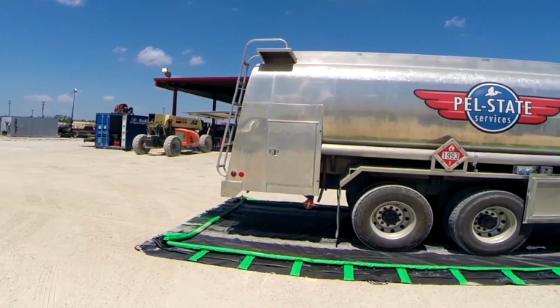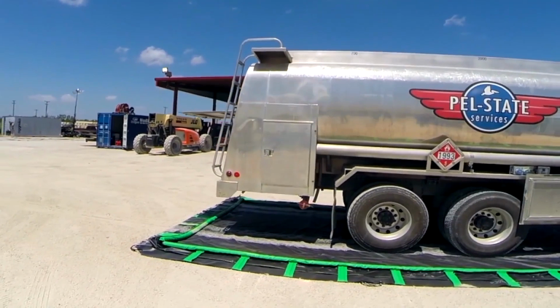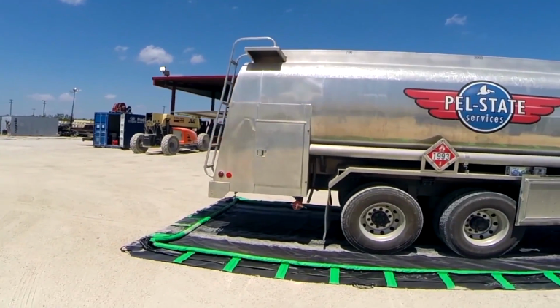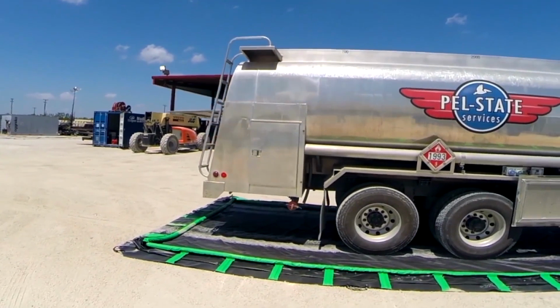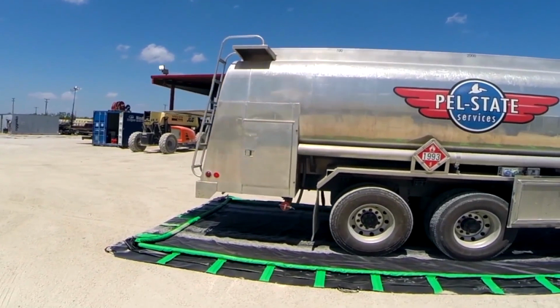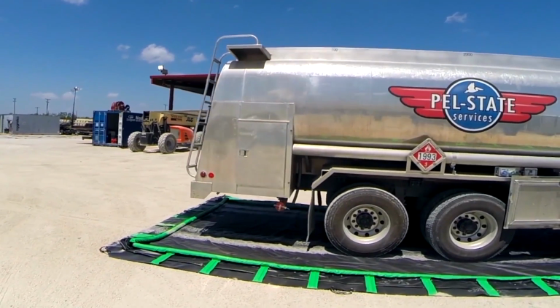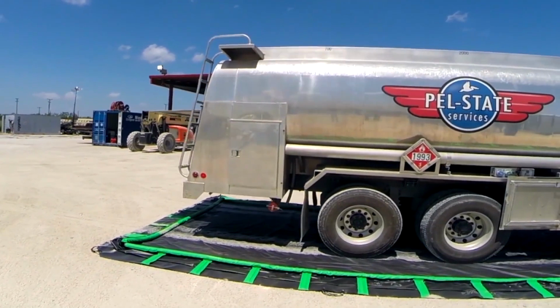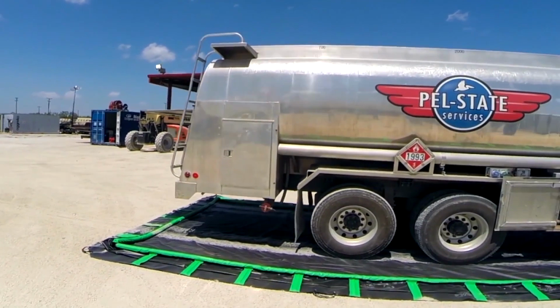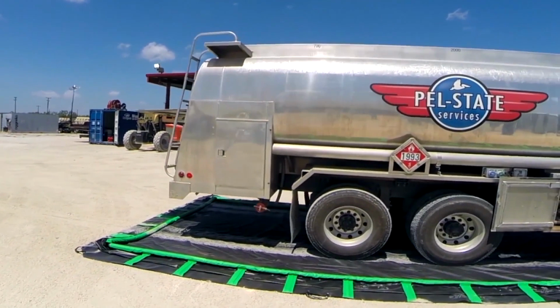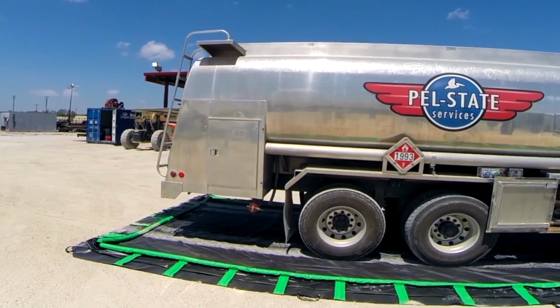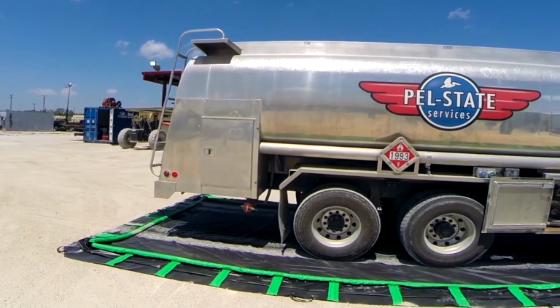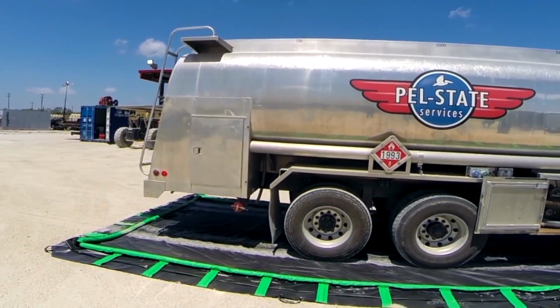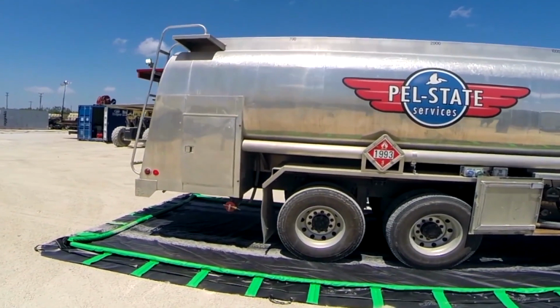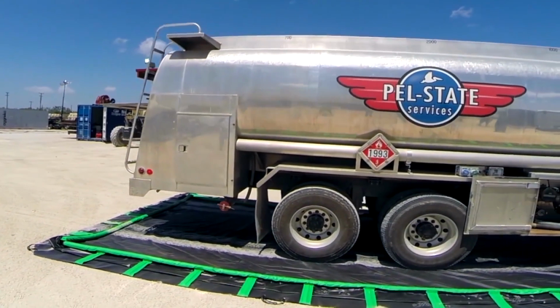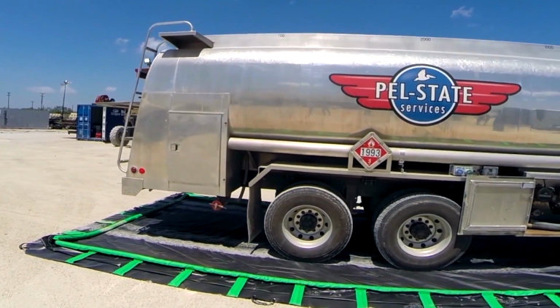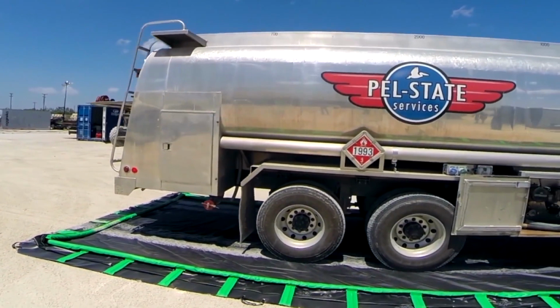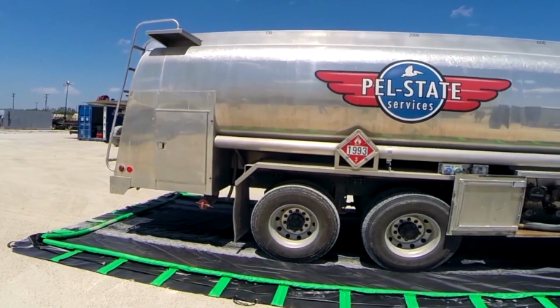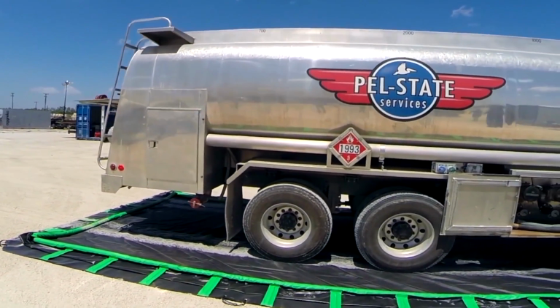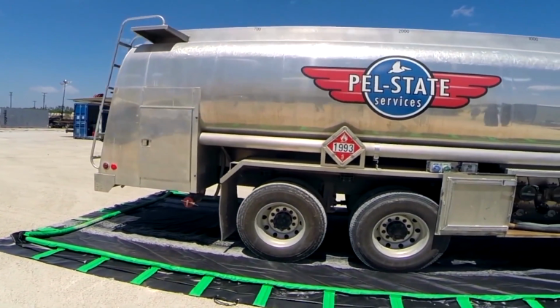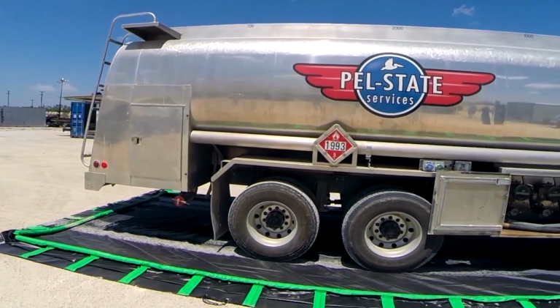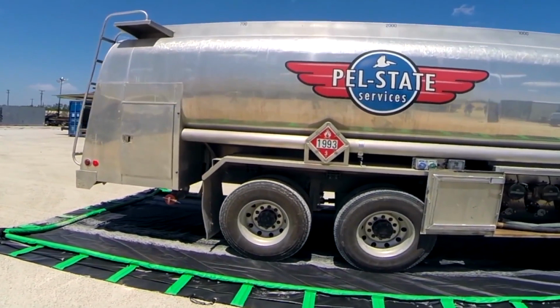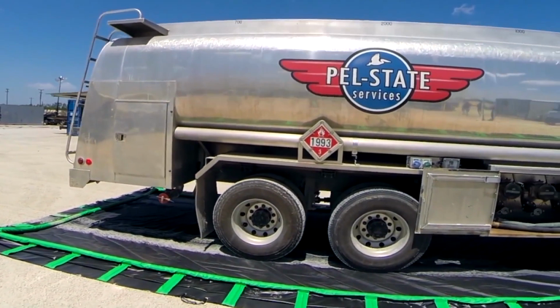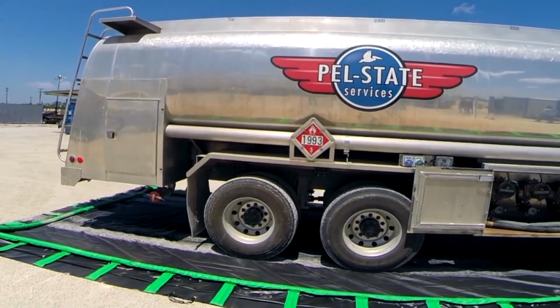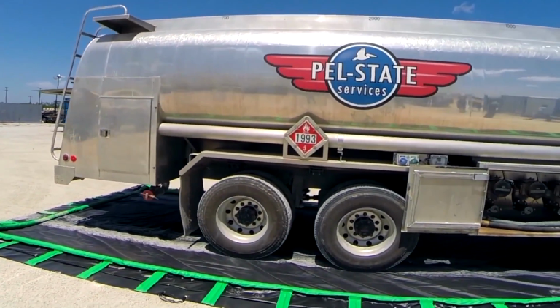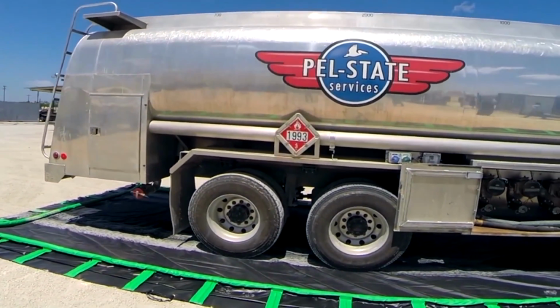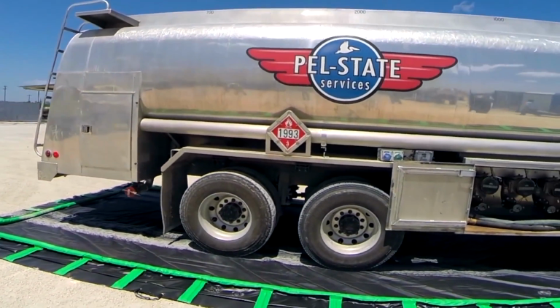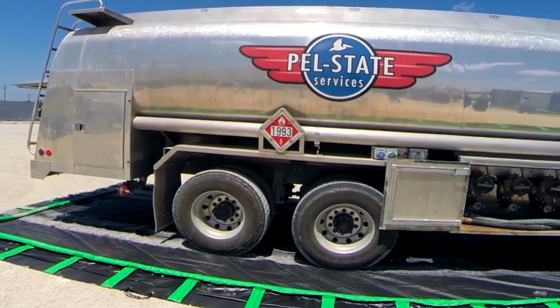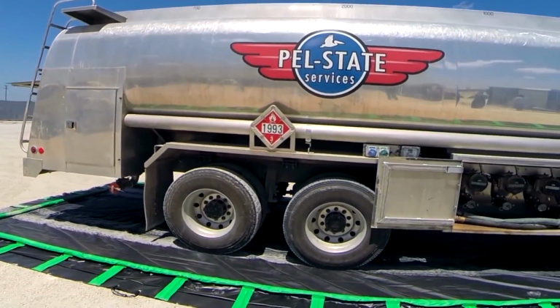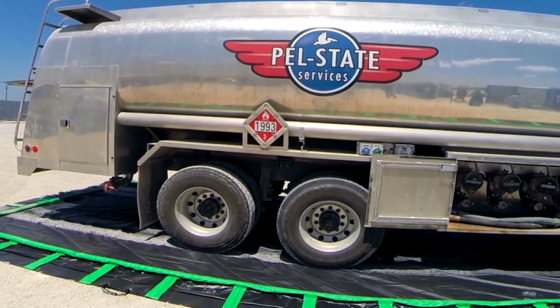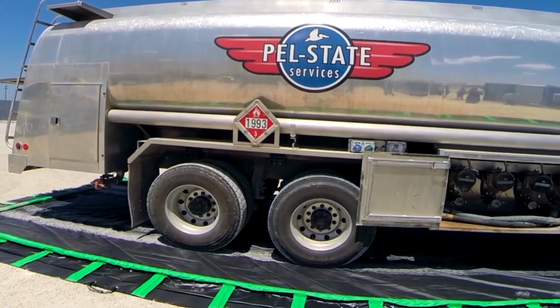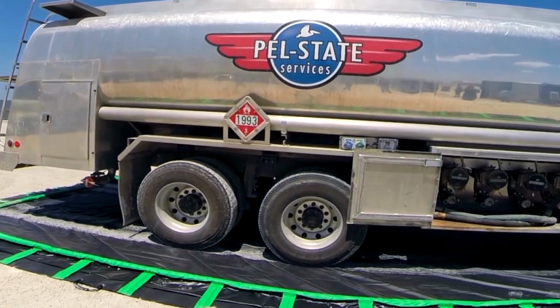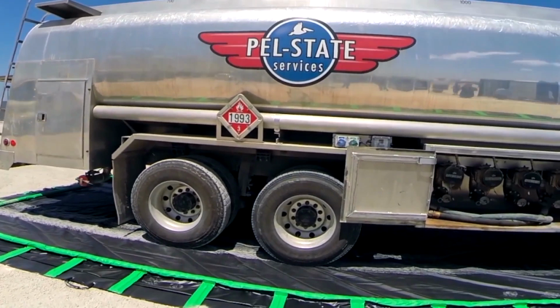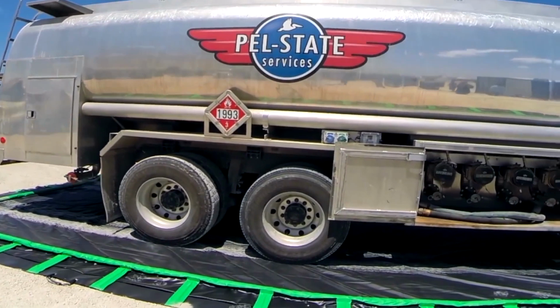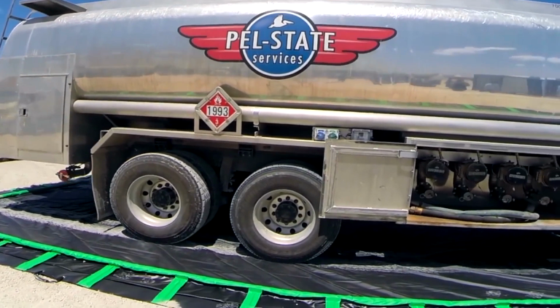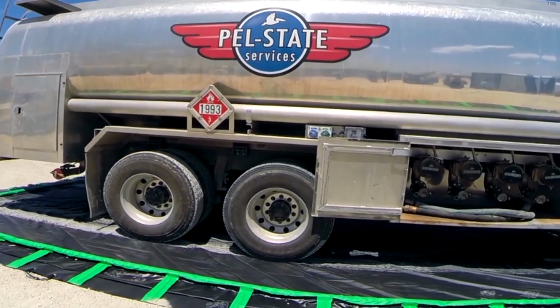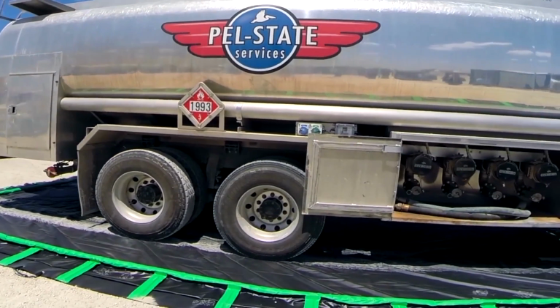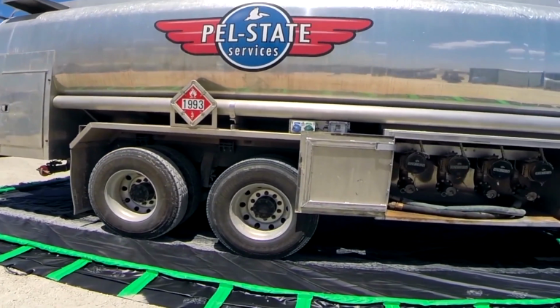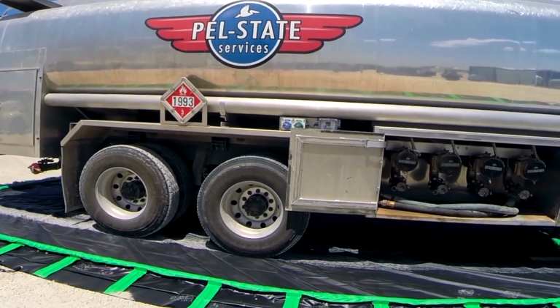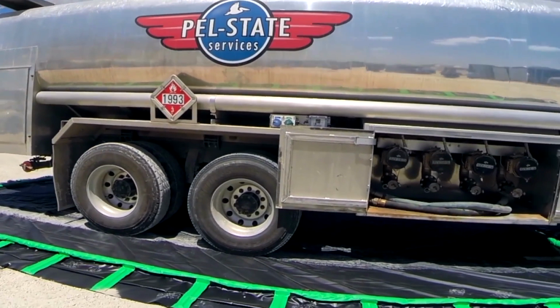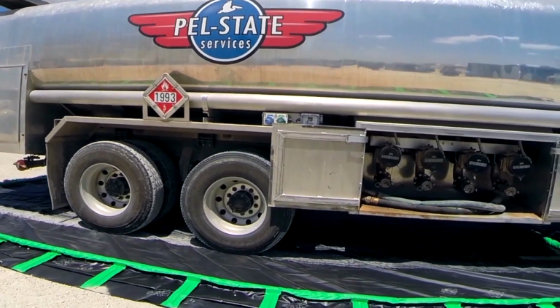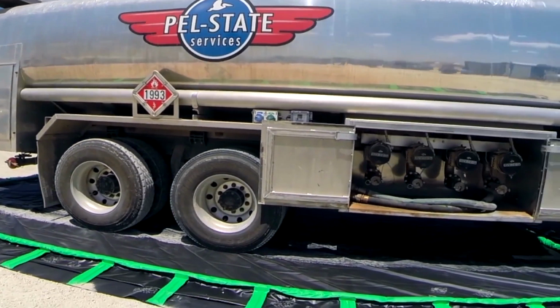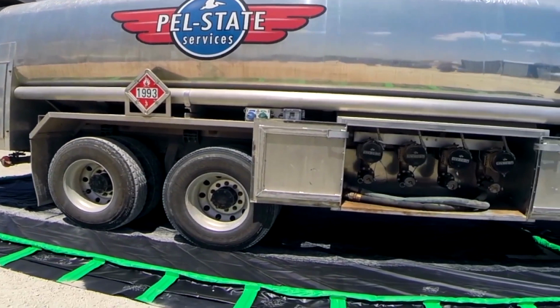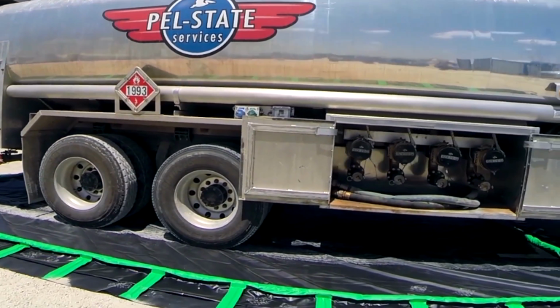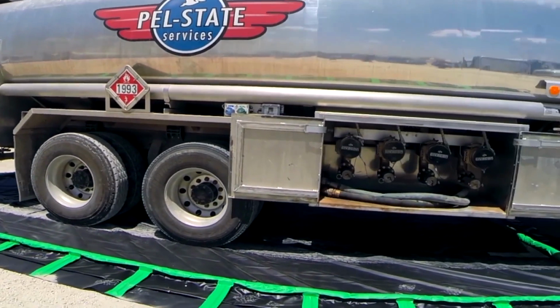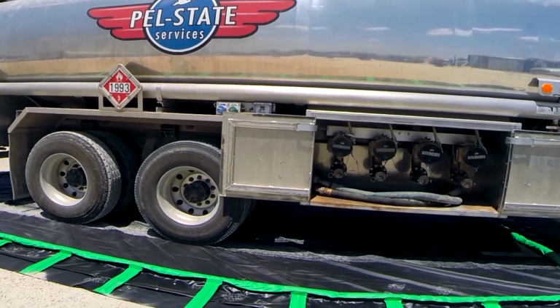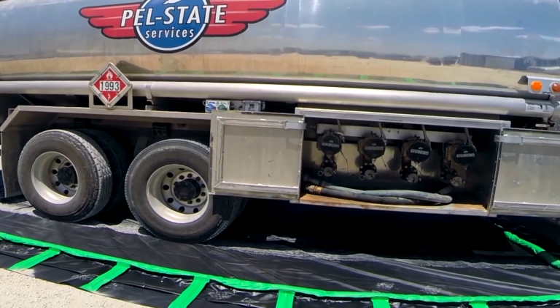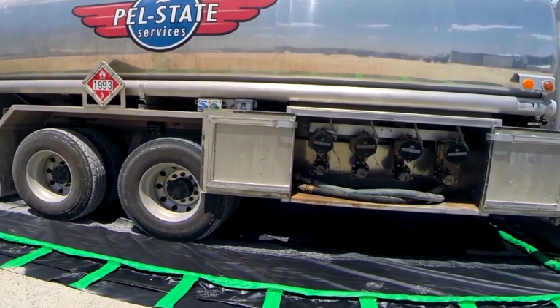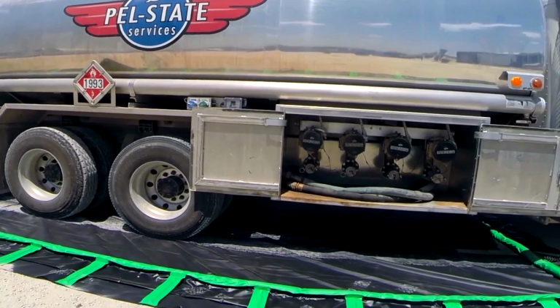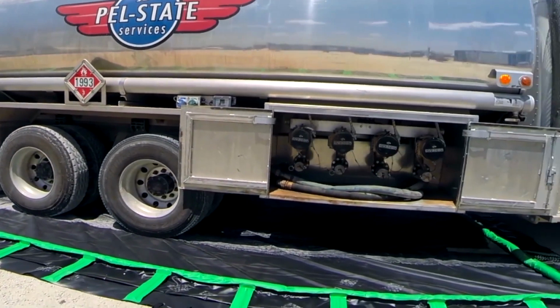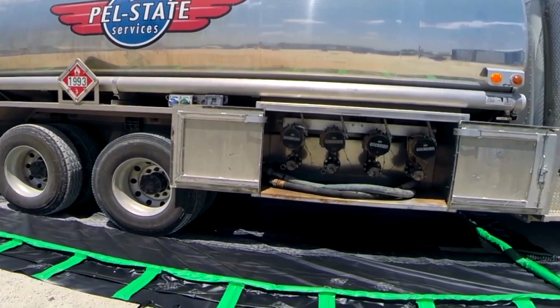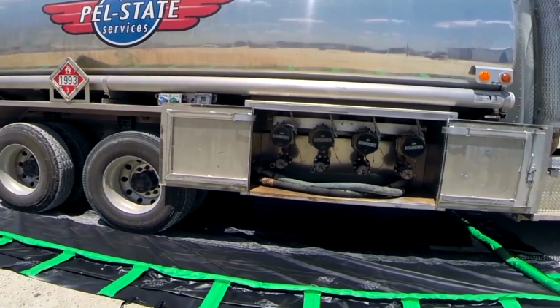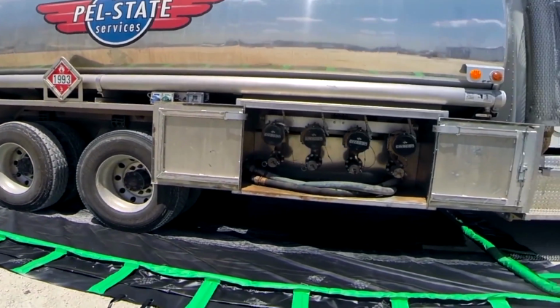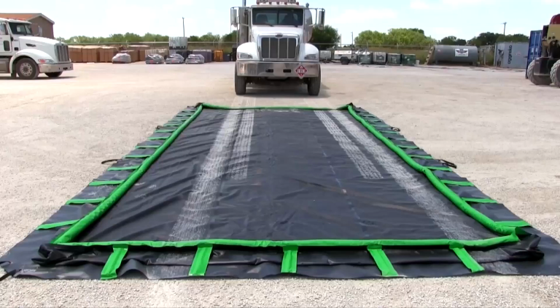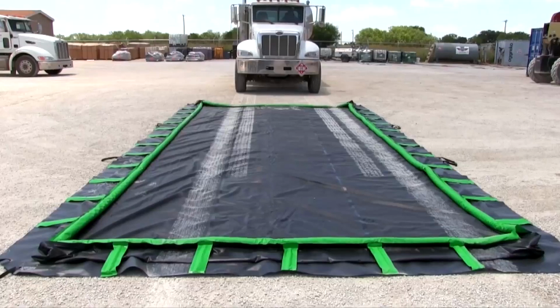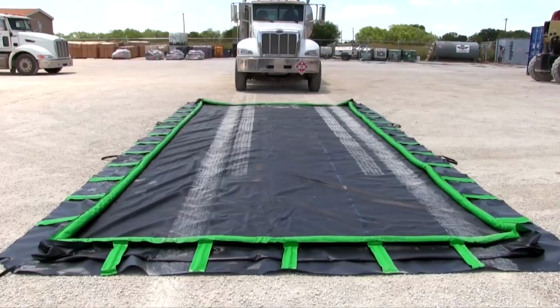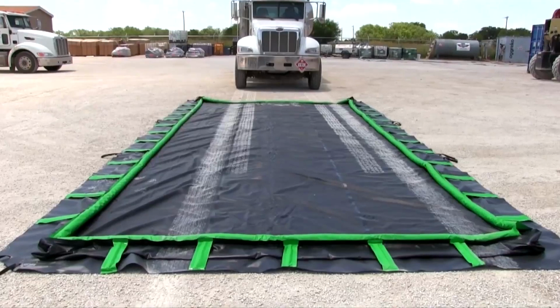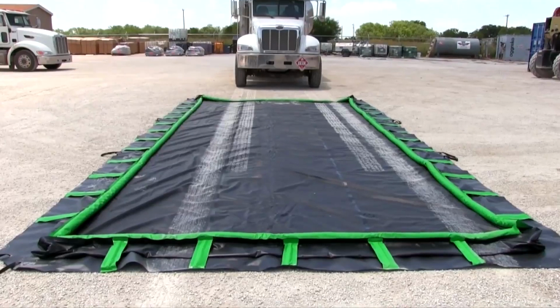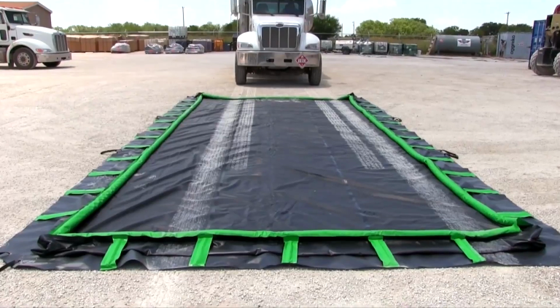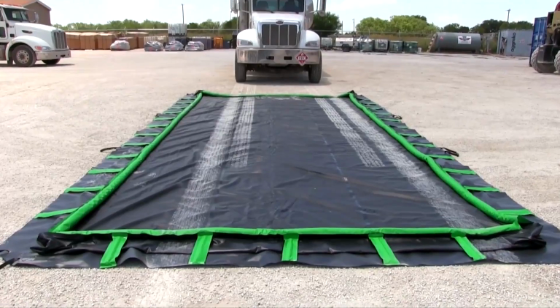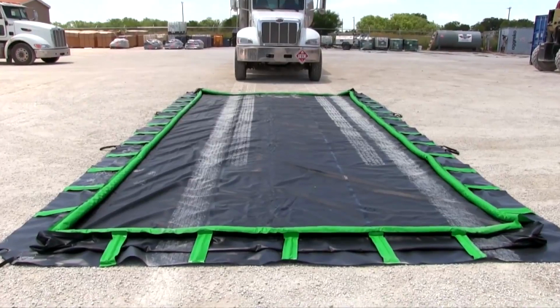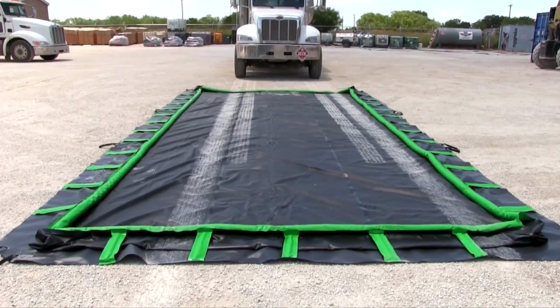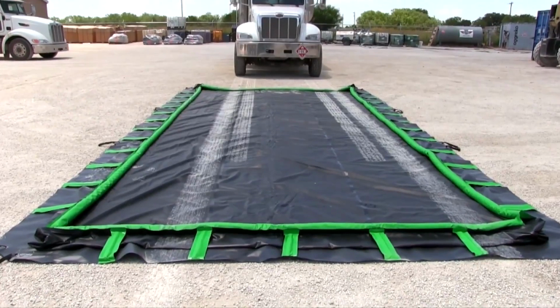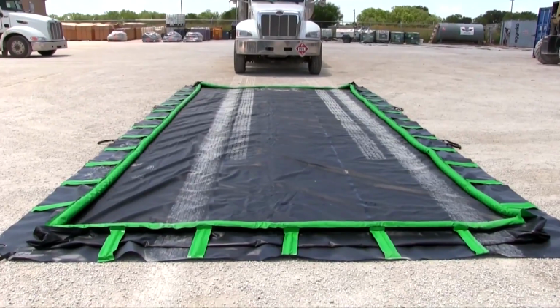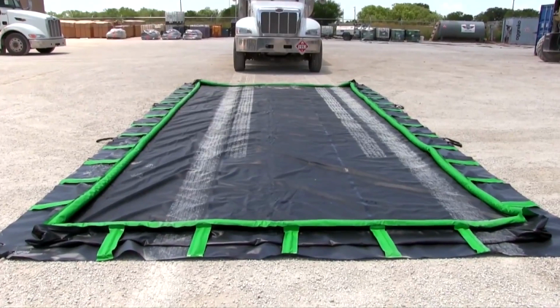If you're looking for a solution that provides peace of mind and protects your workplace, Ultratech Rapid Rise Bund is the answer.